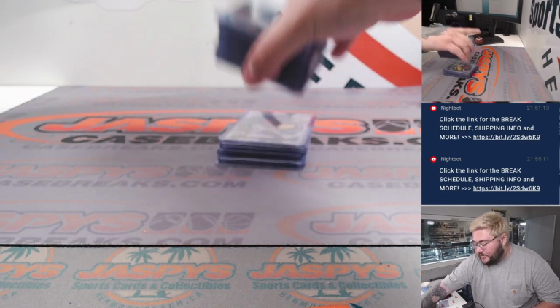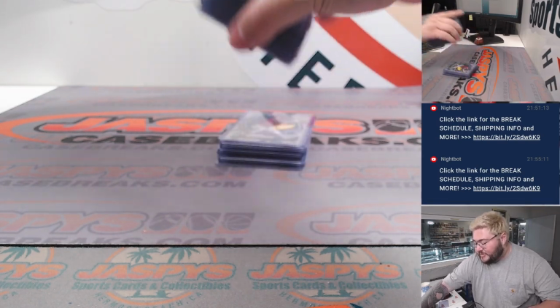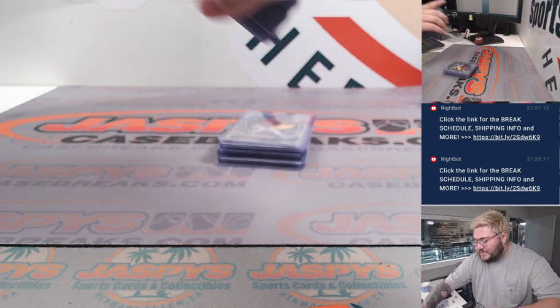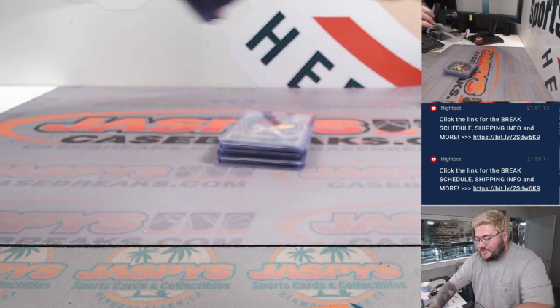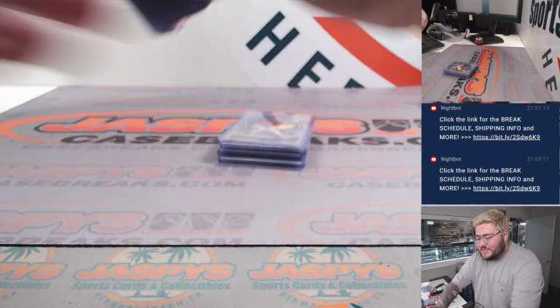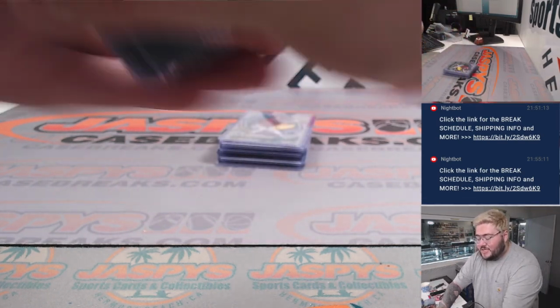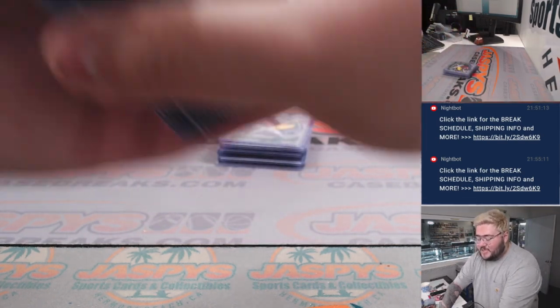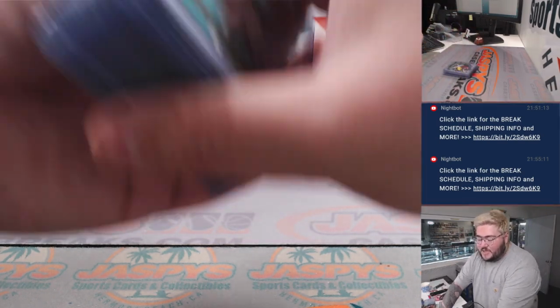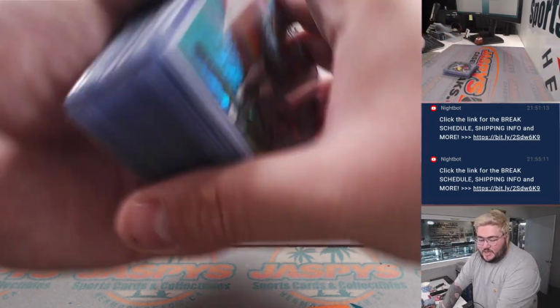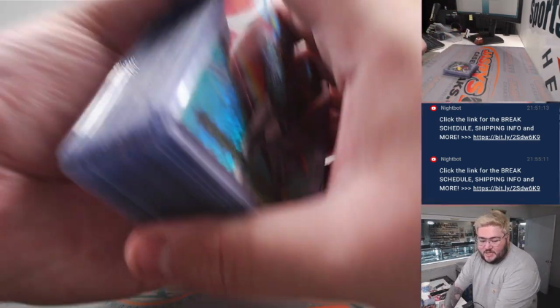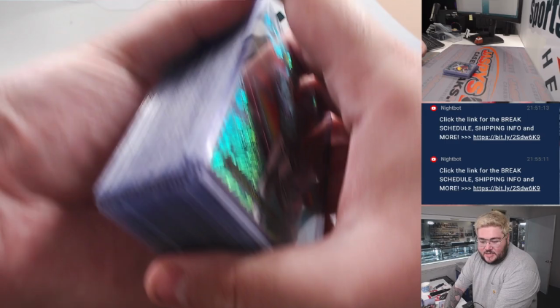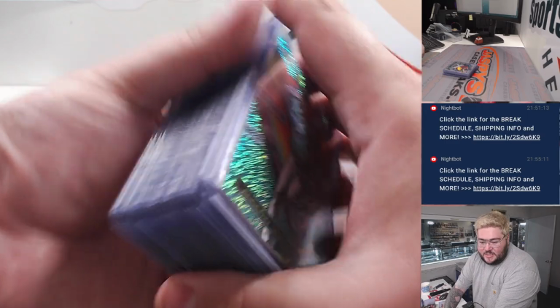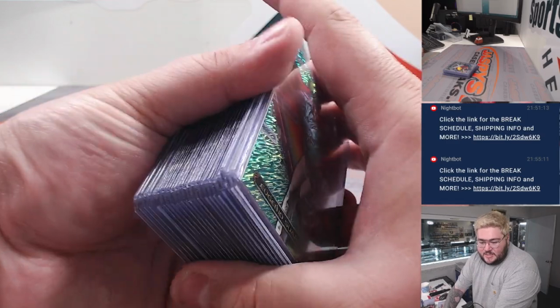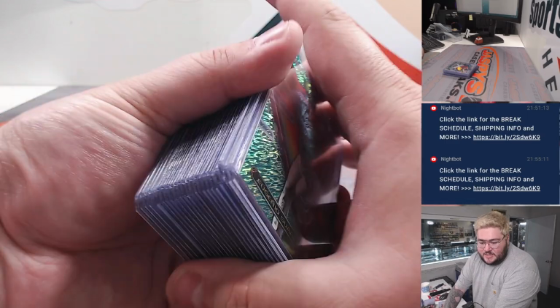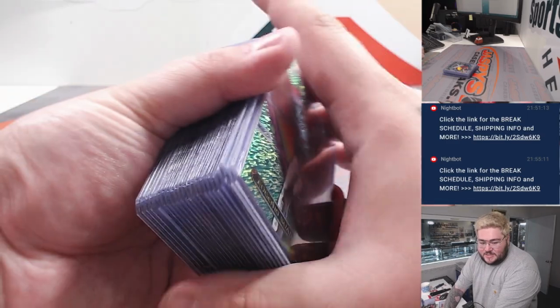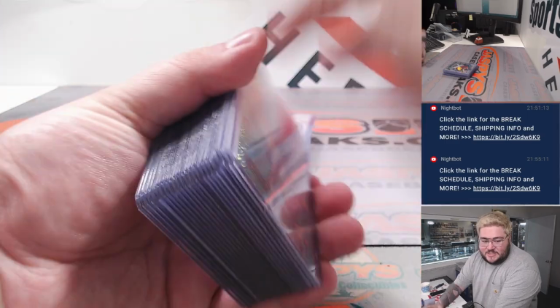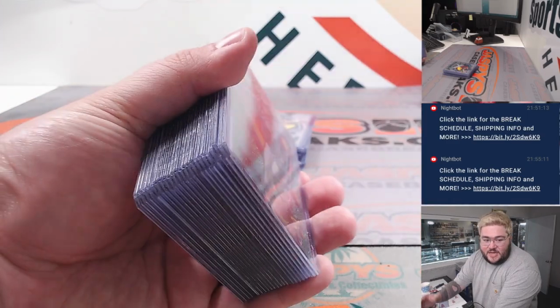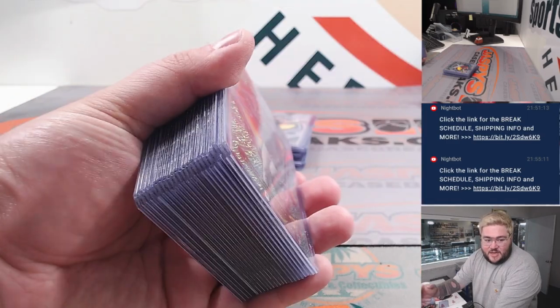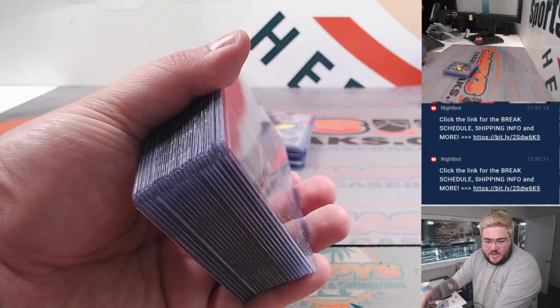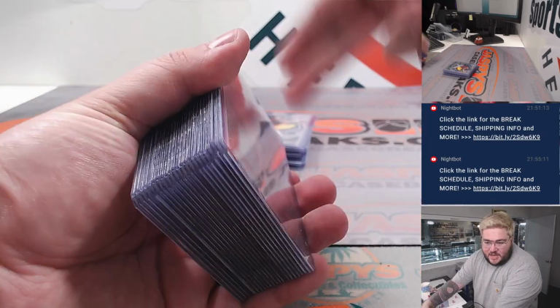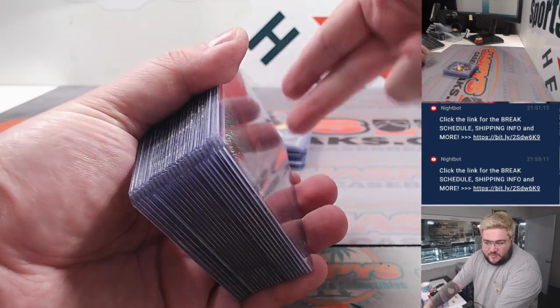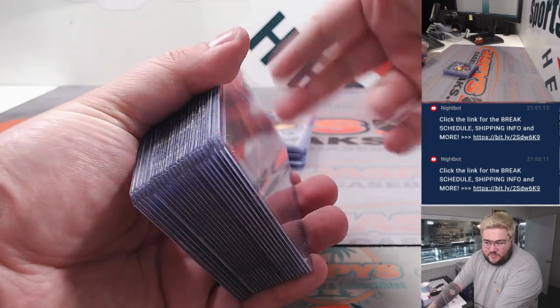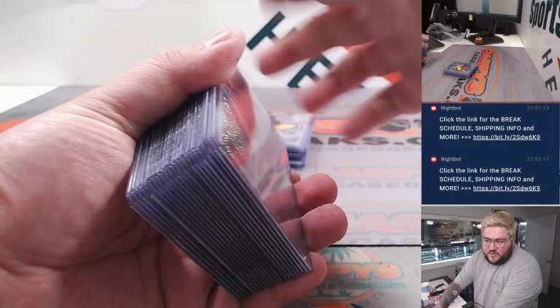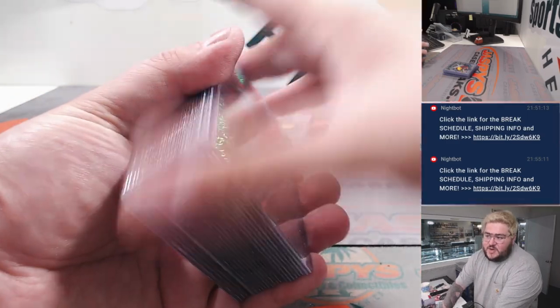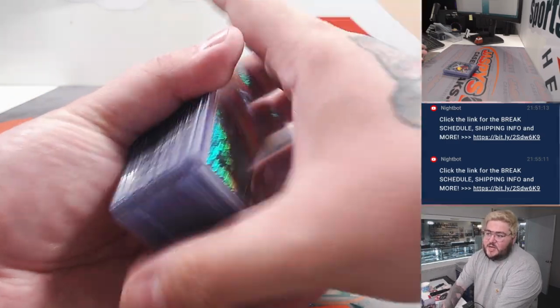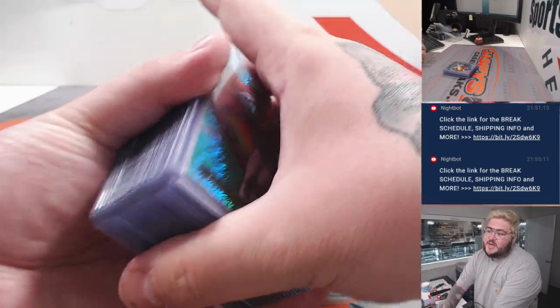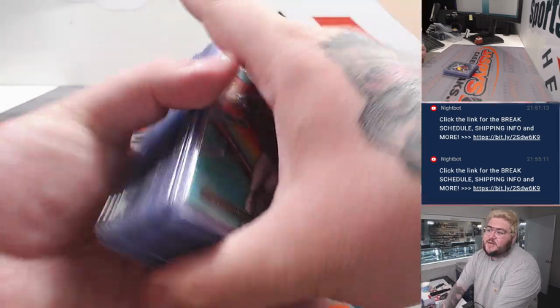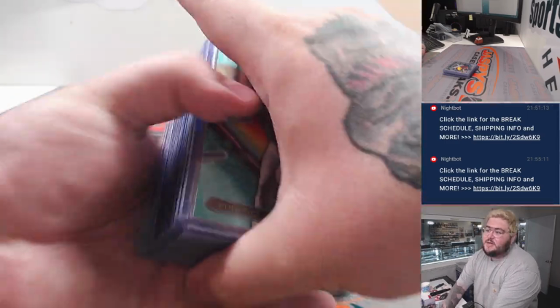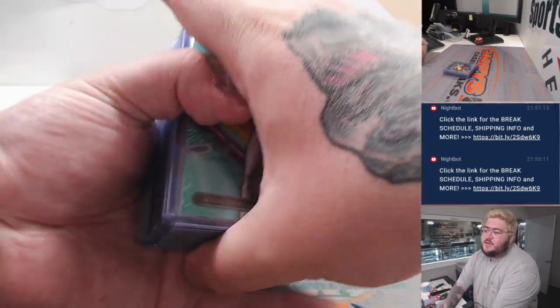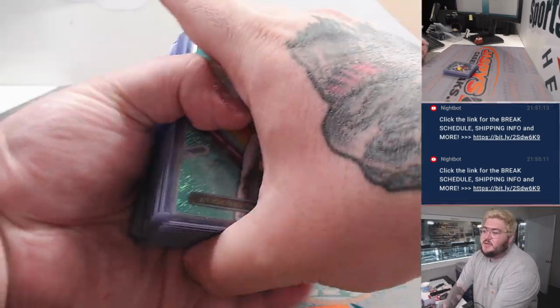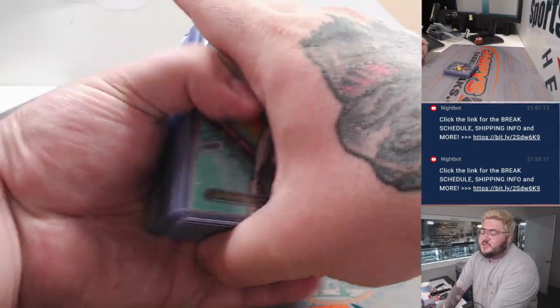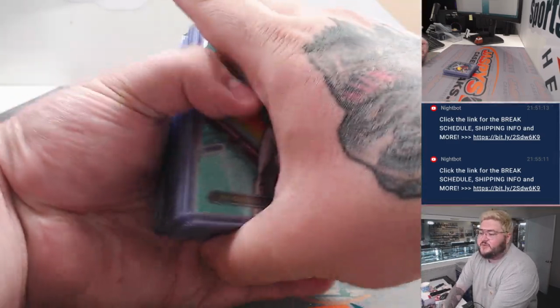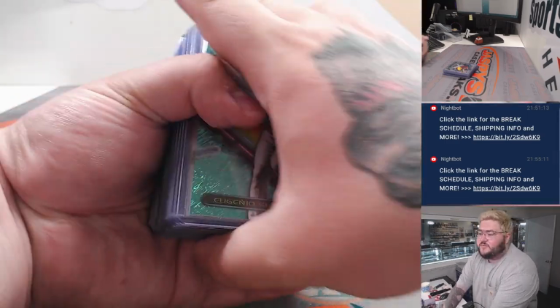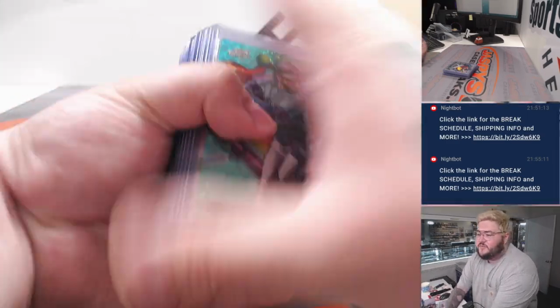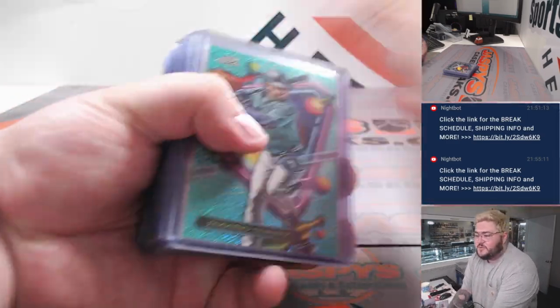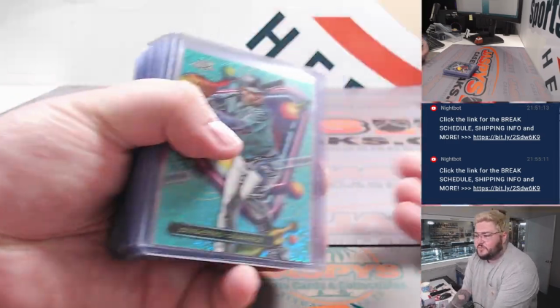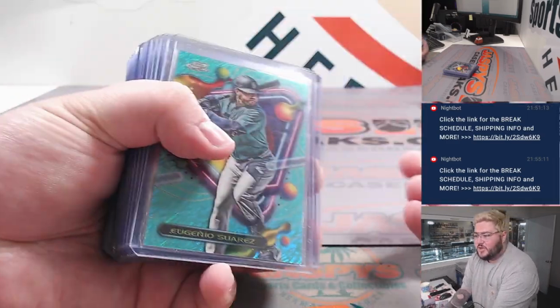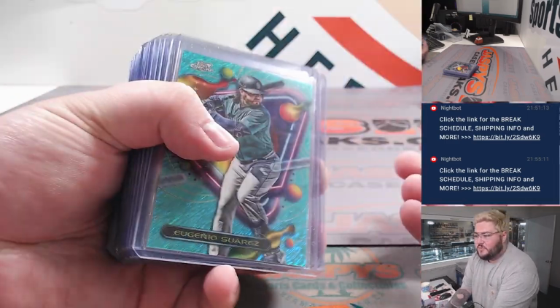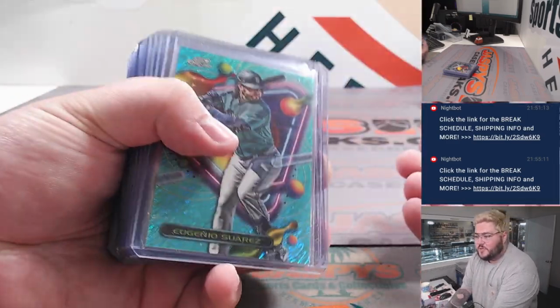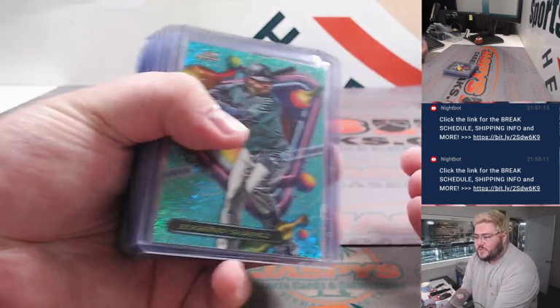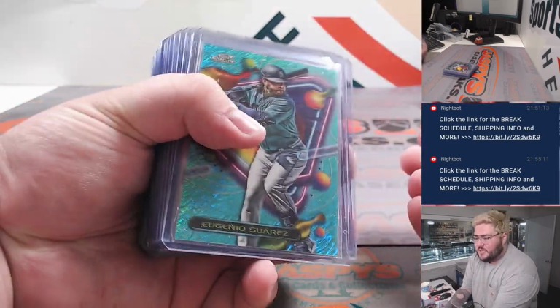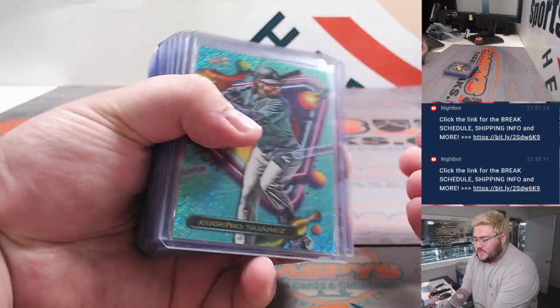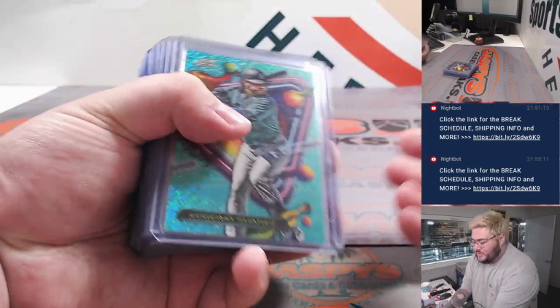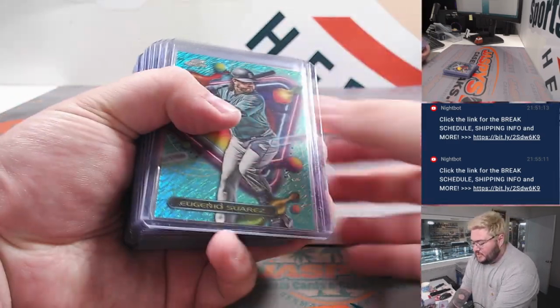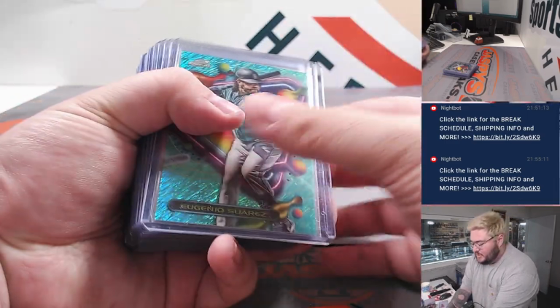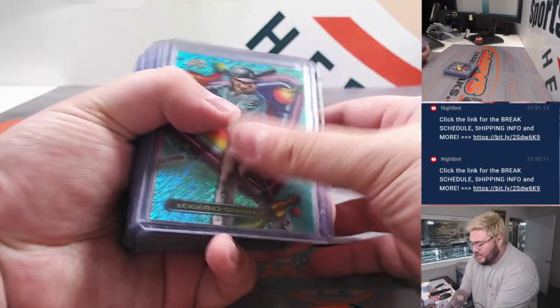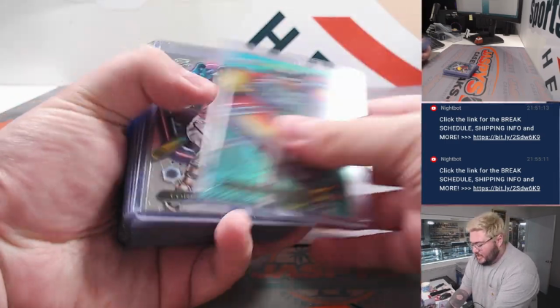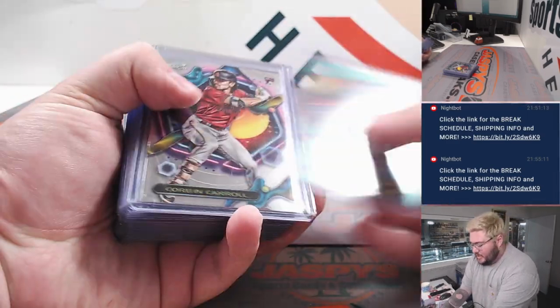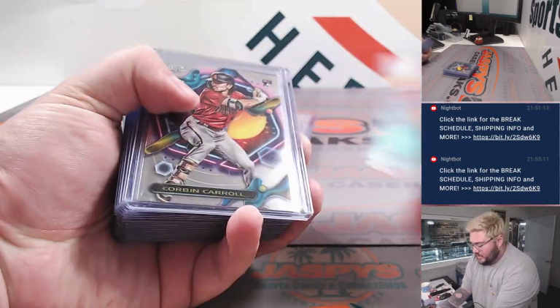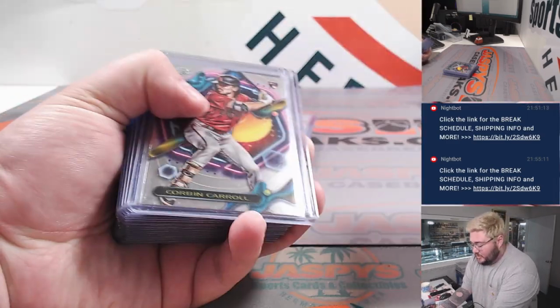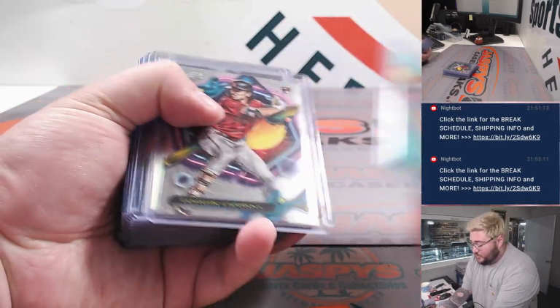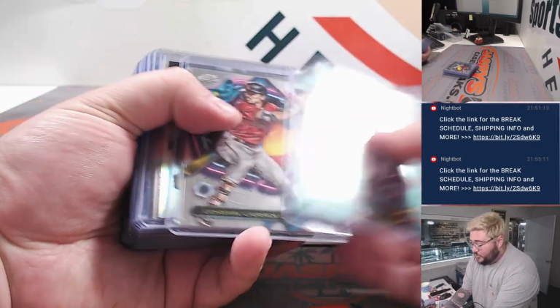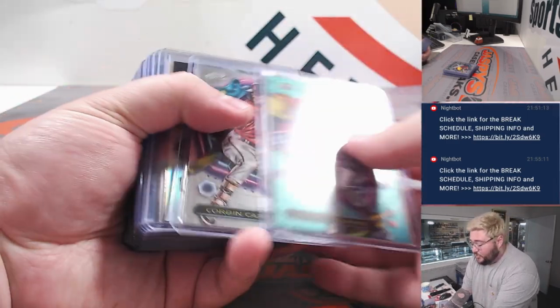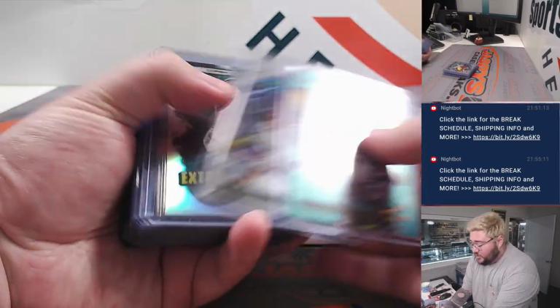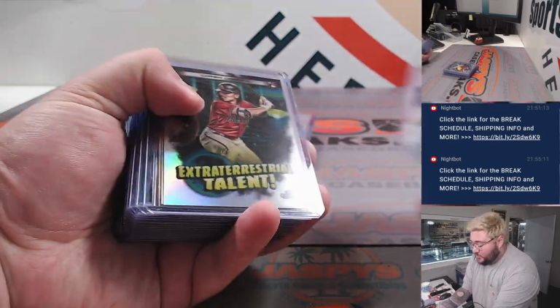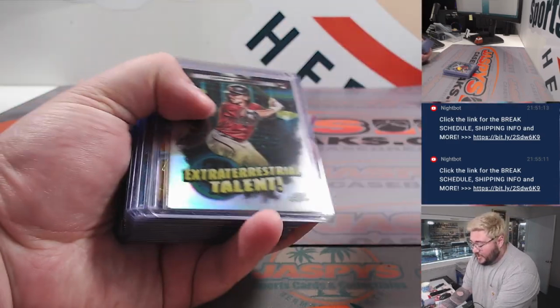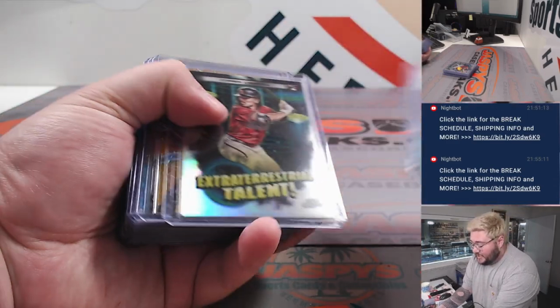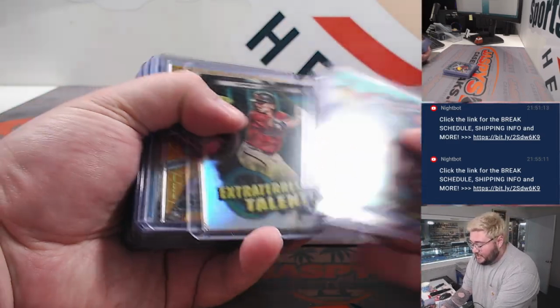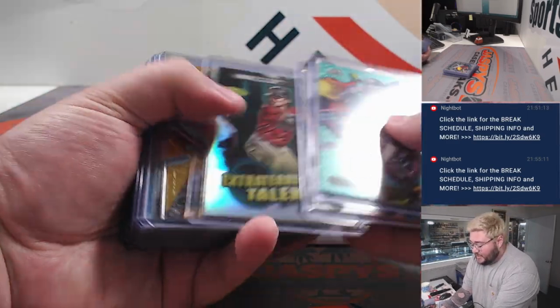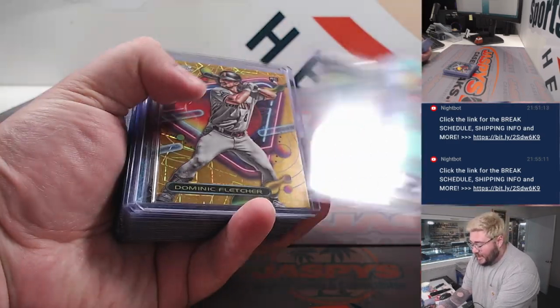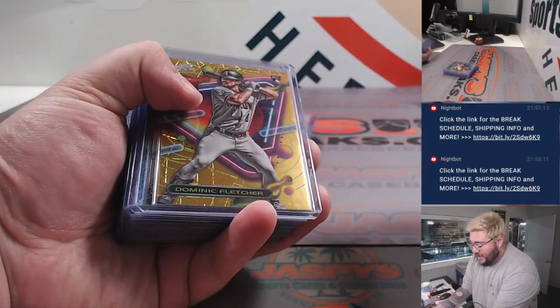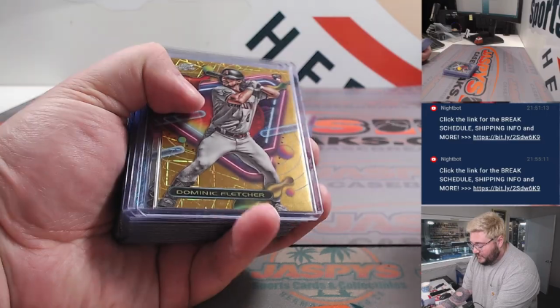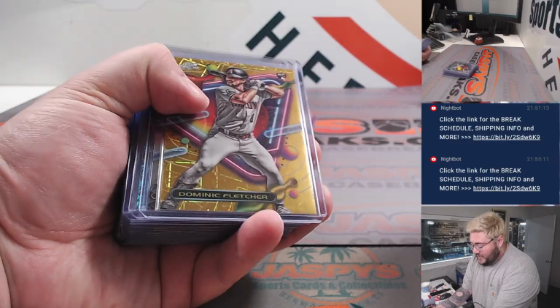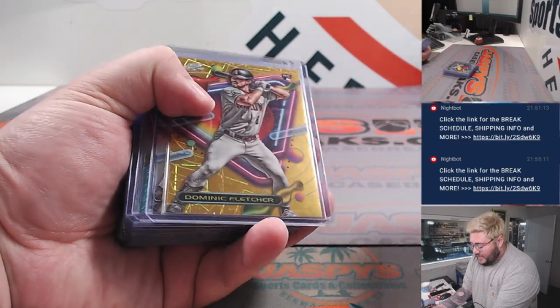This is the second half of our night. This is the first break we did, and another pretty great half case.